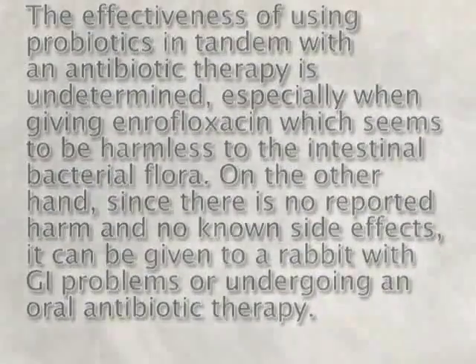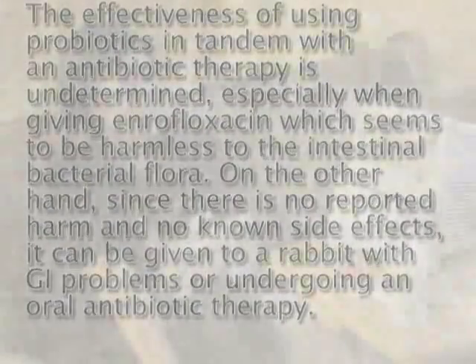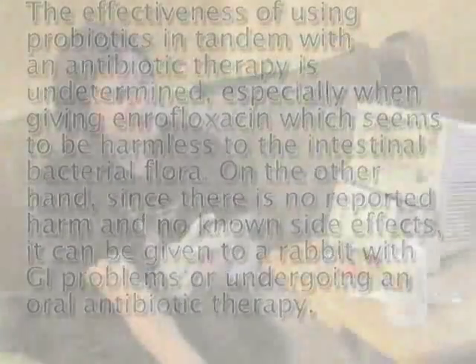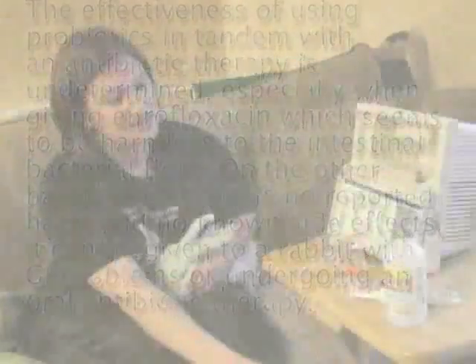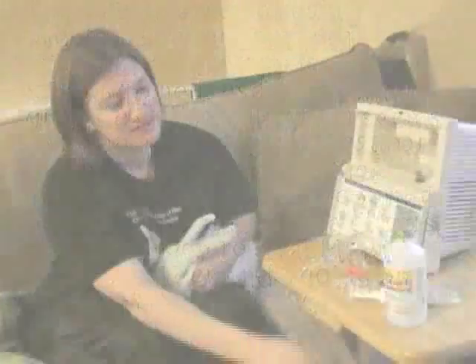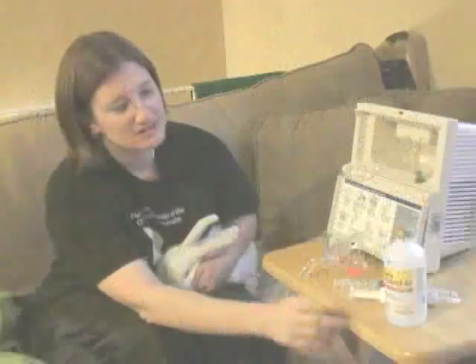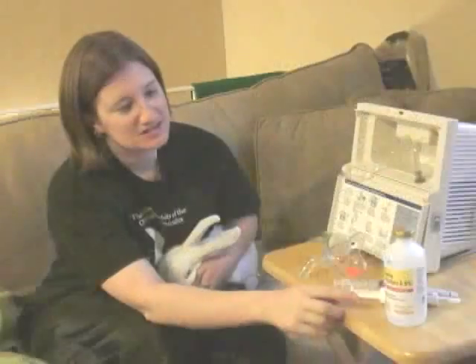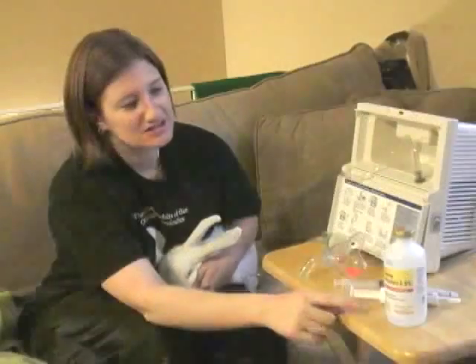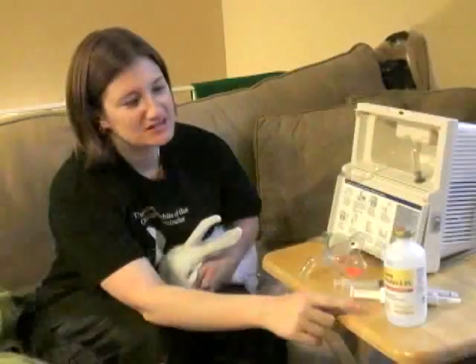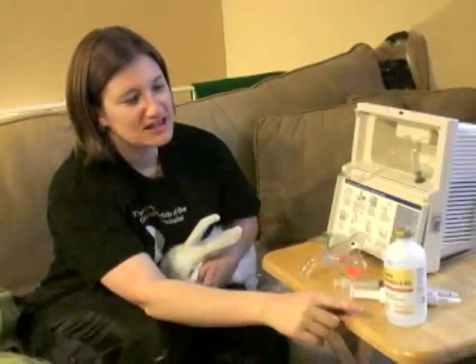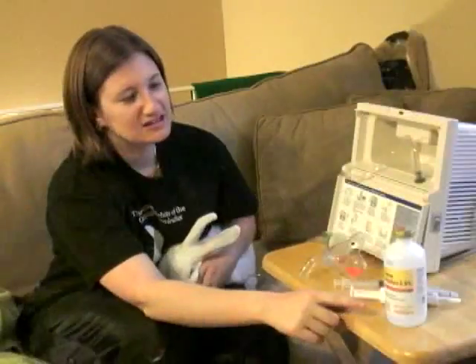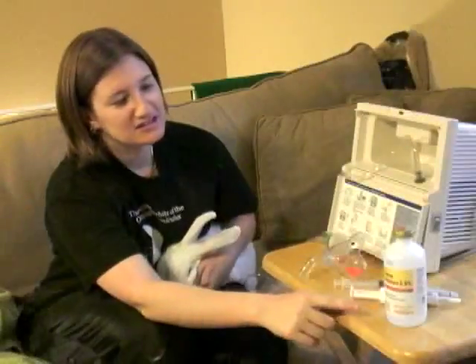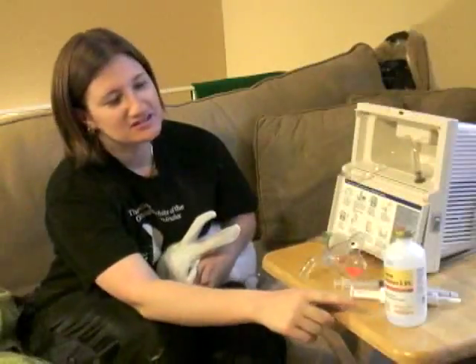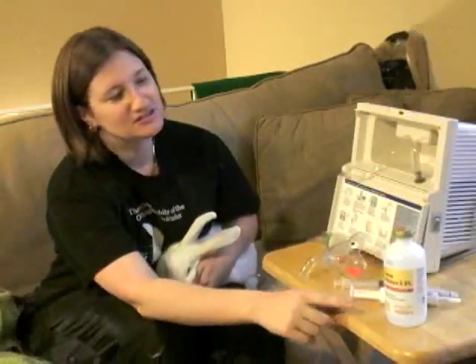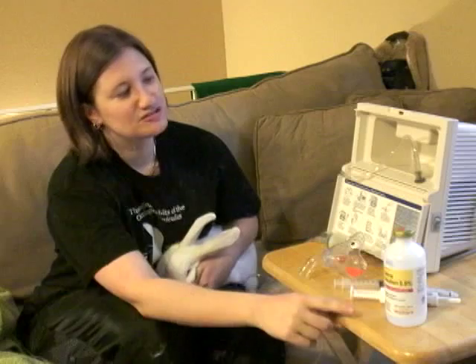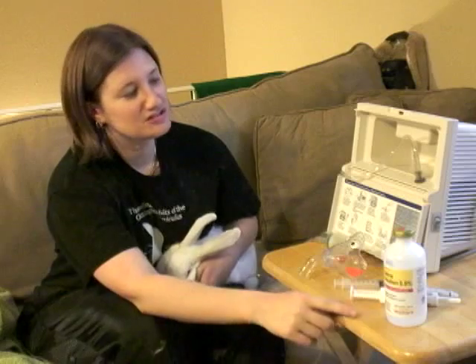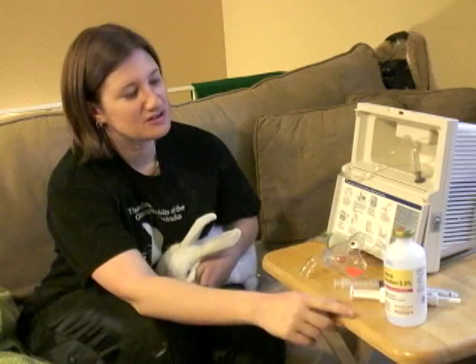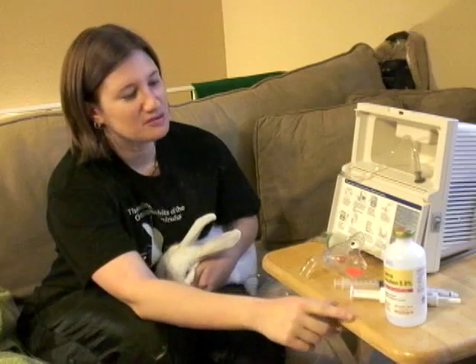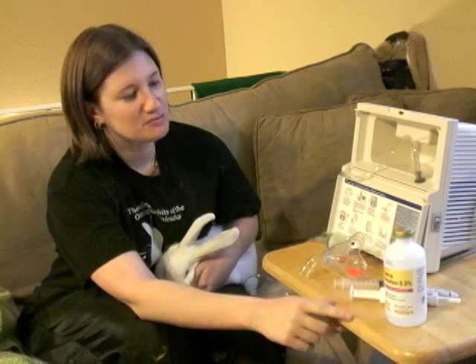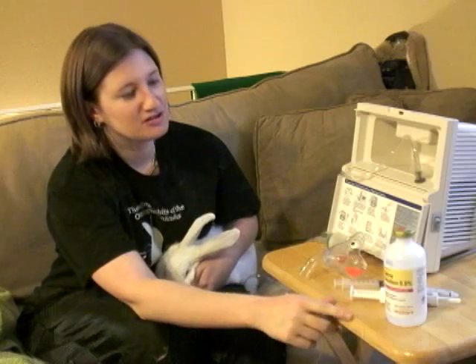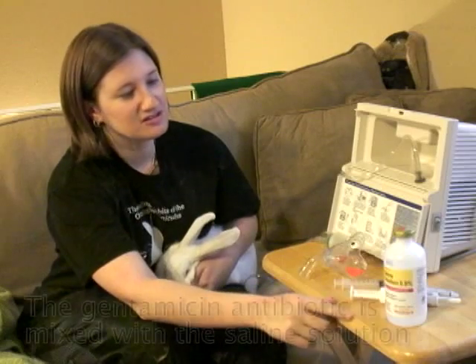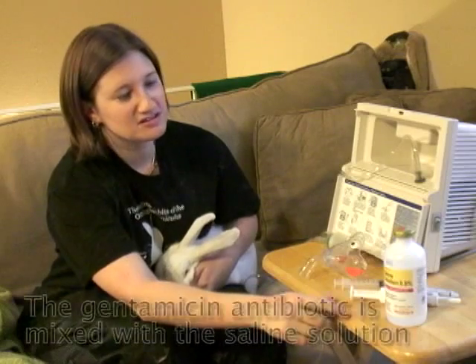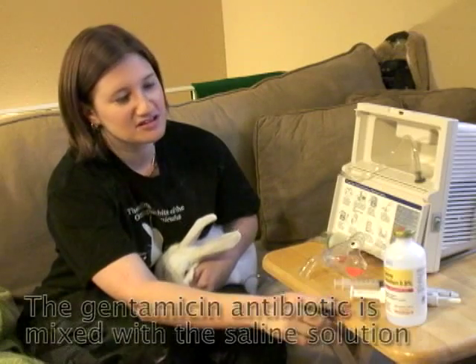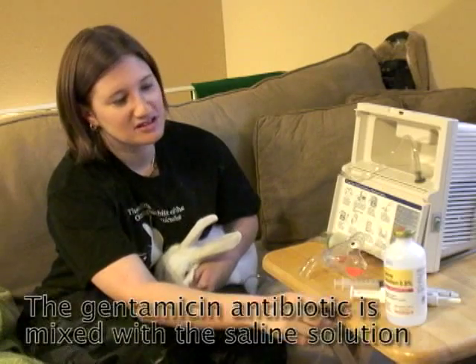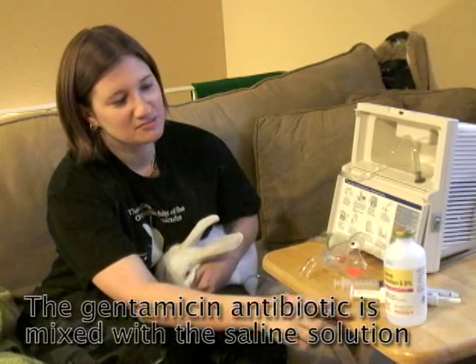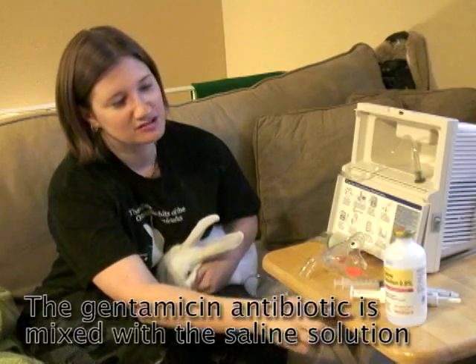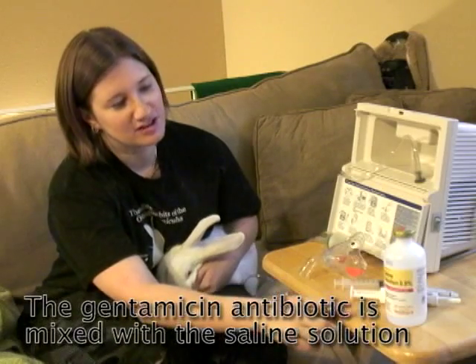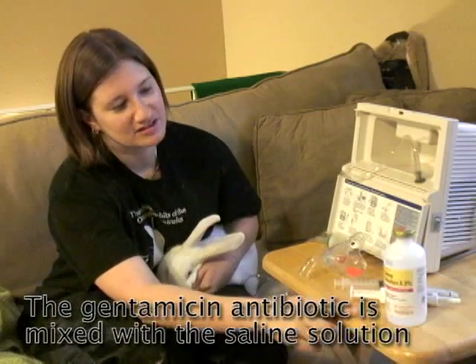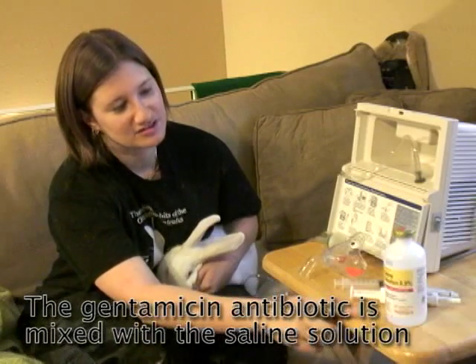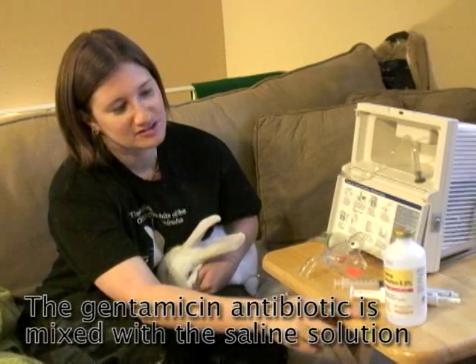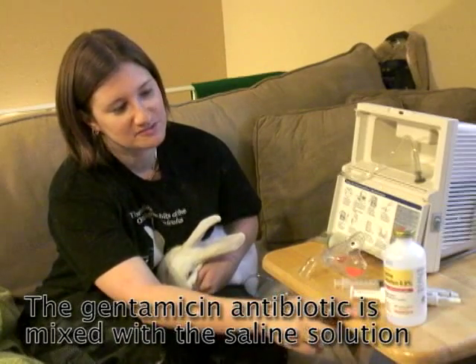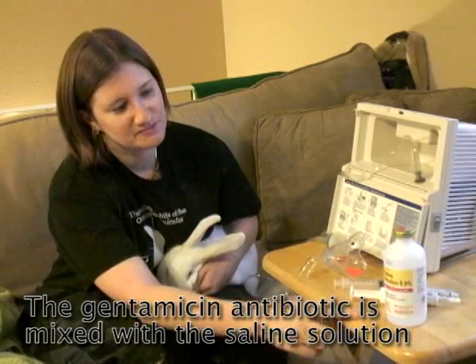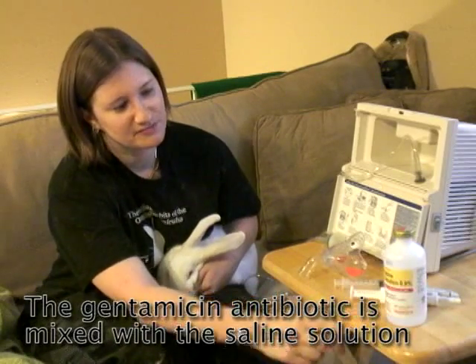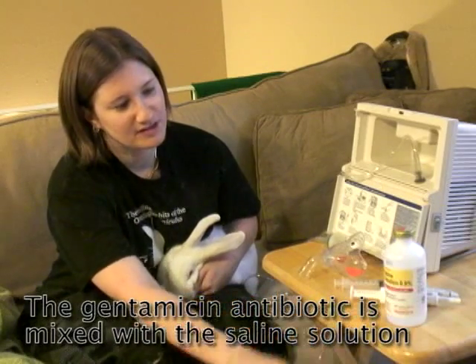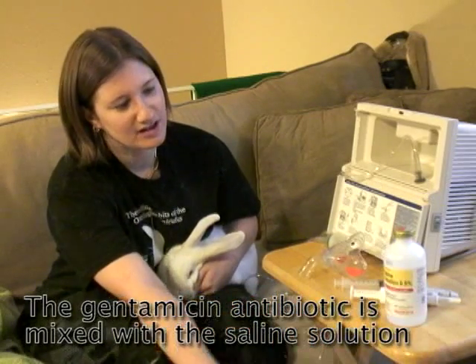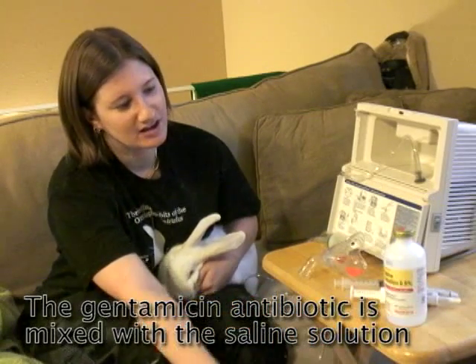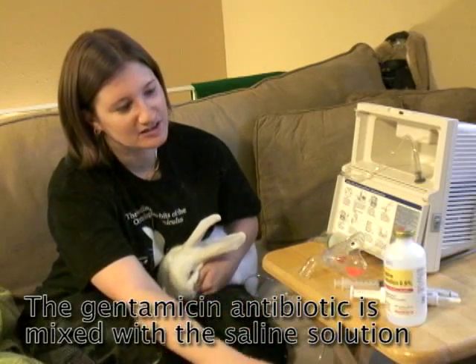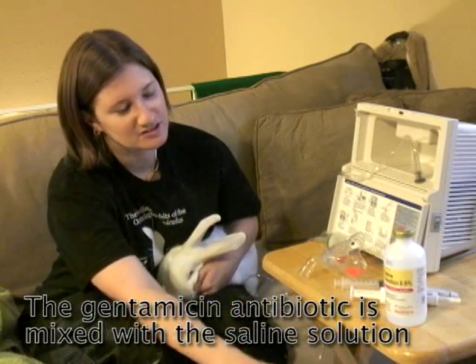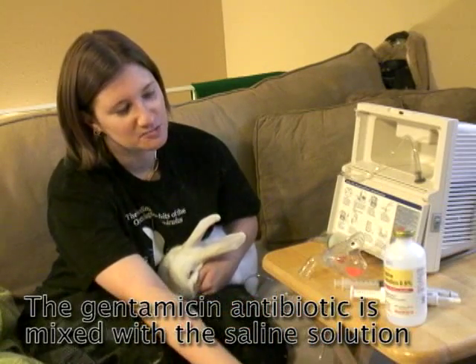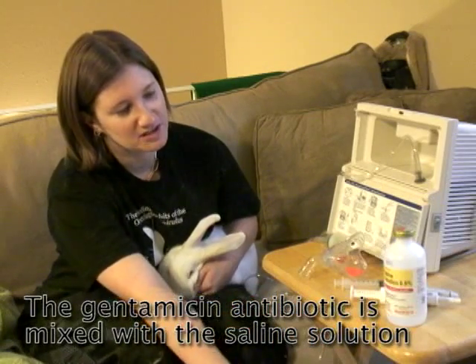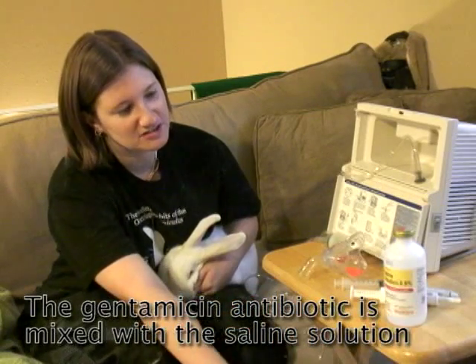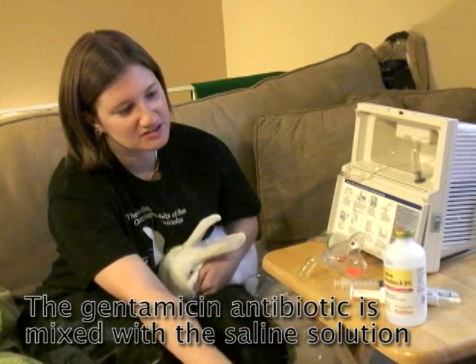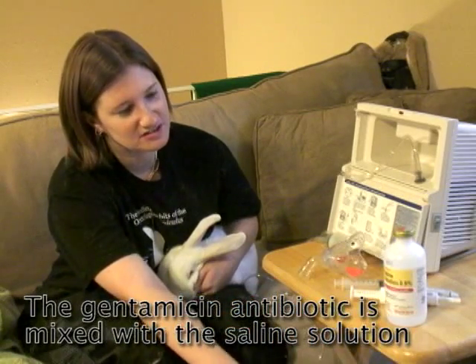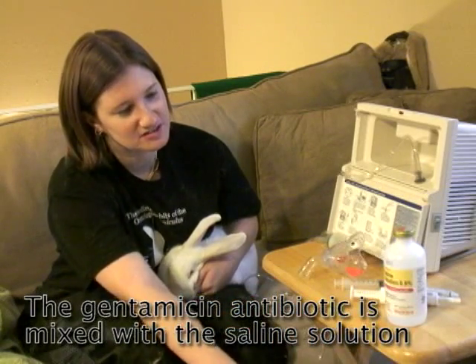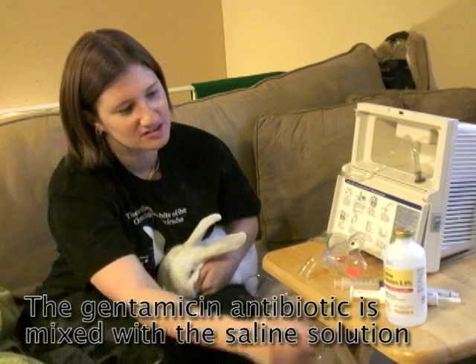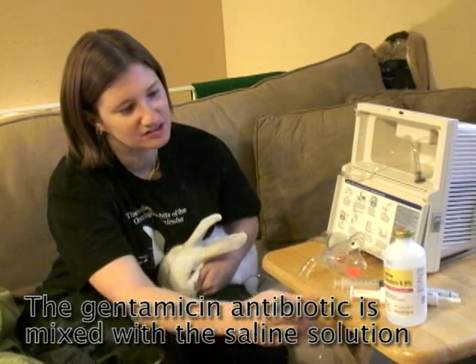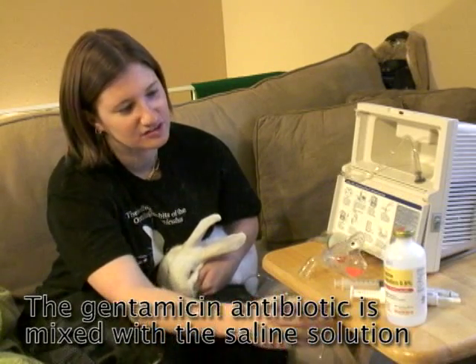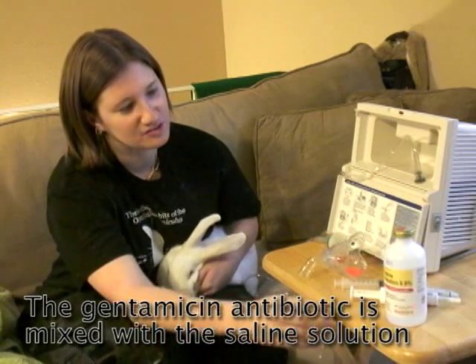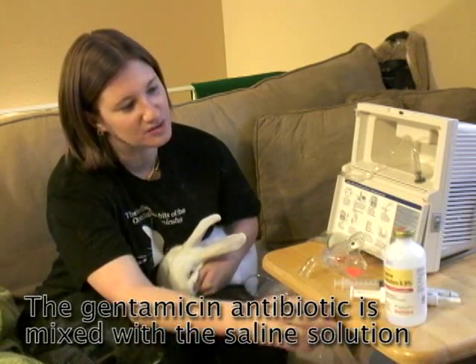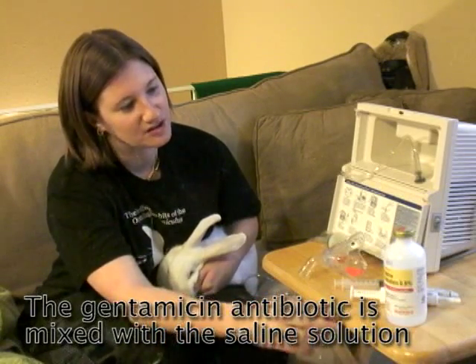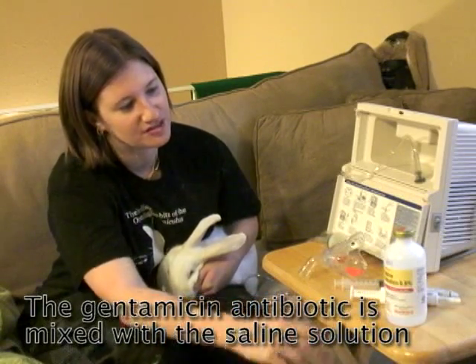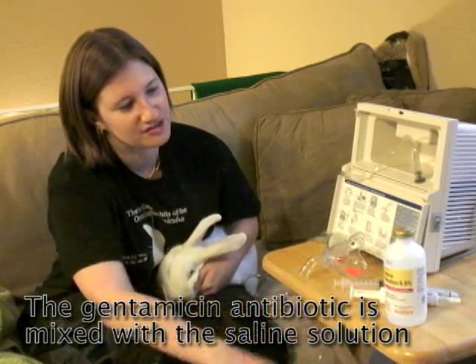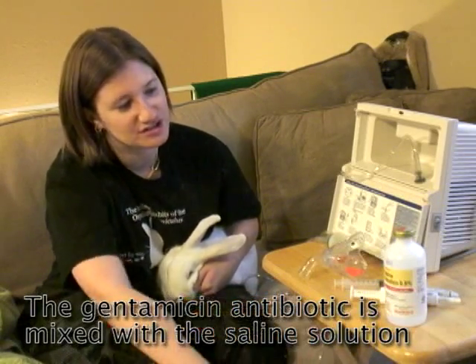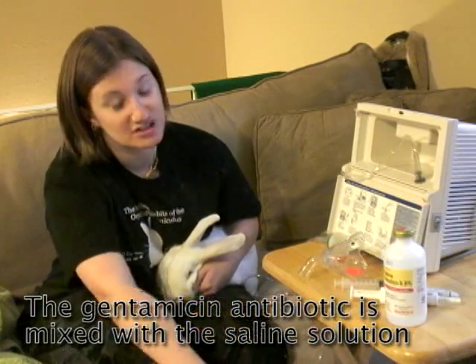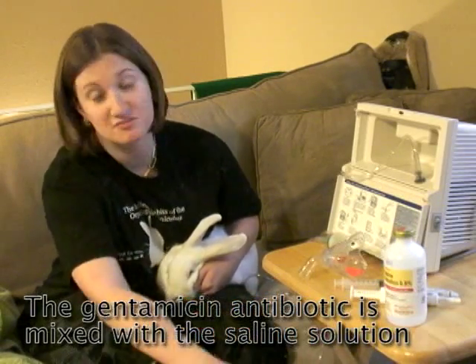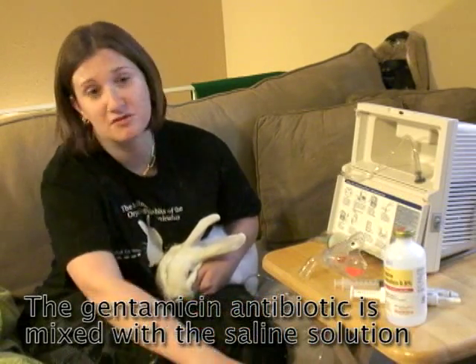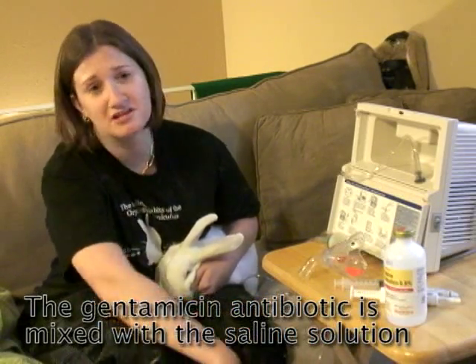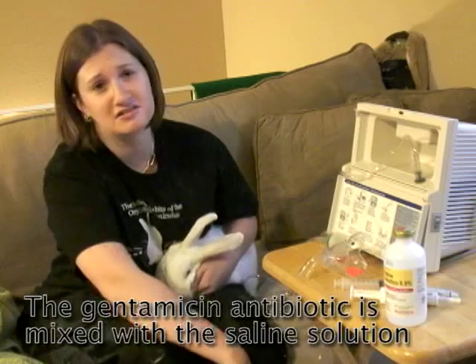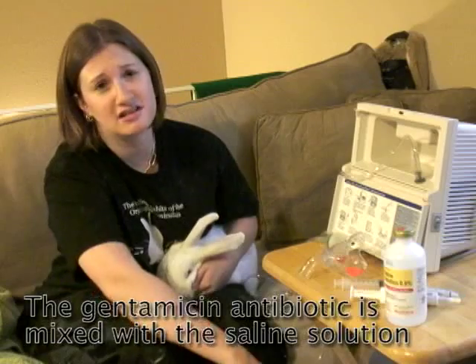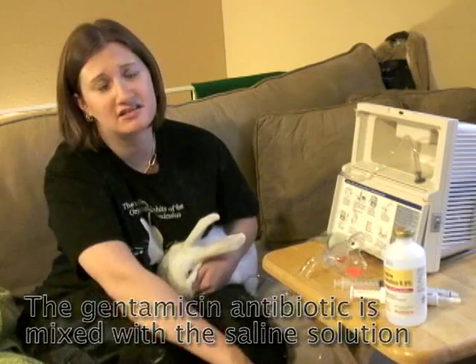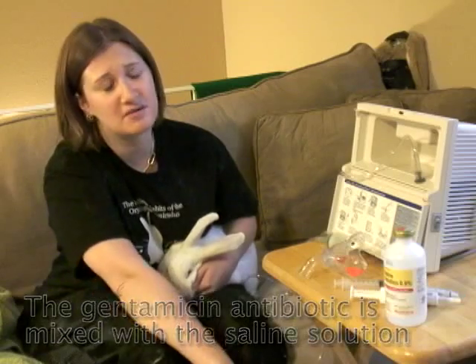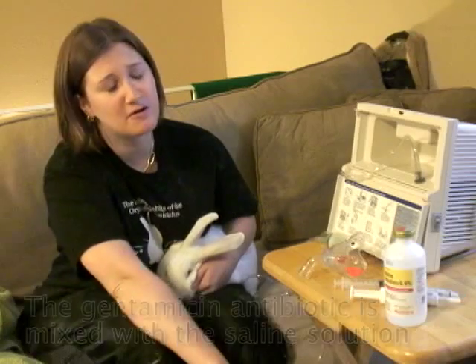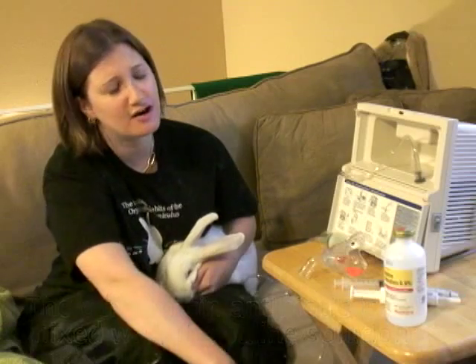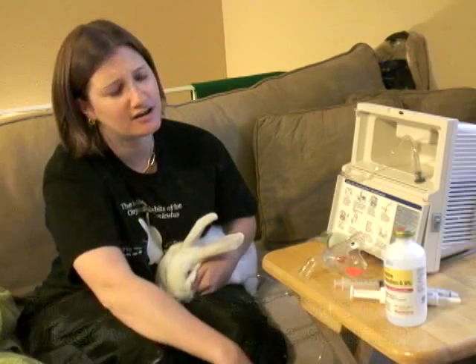This is the saline solution that we put into the nebulizer. It's mixed and diluted with gentamicin antibiotic.